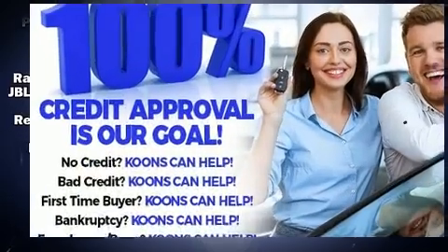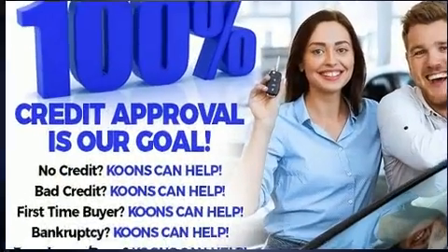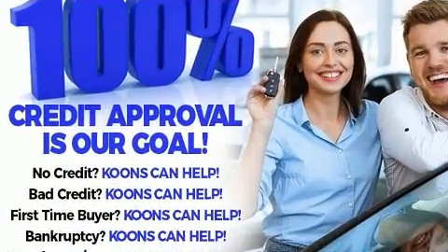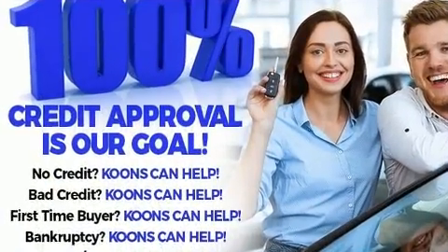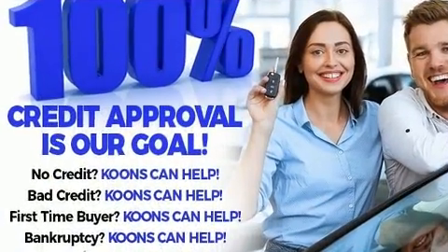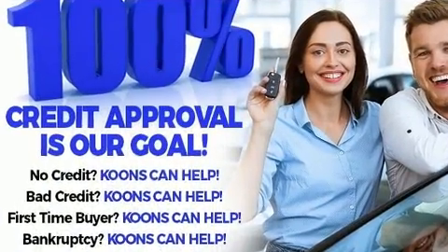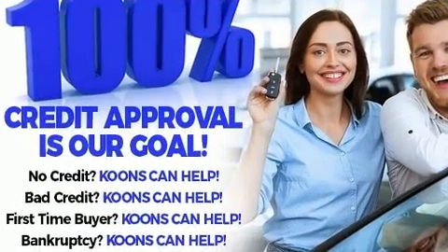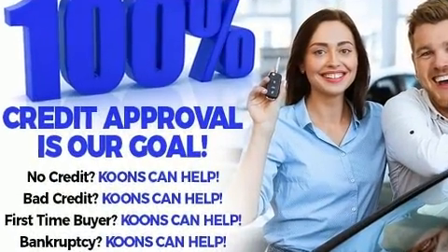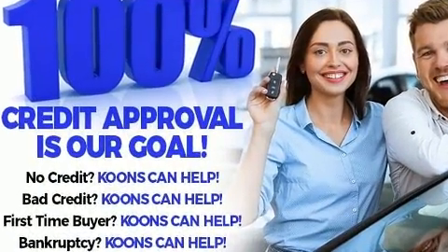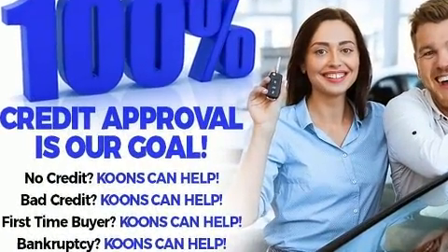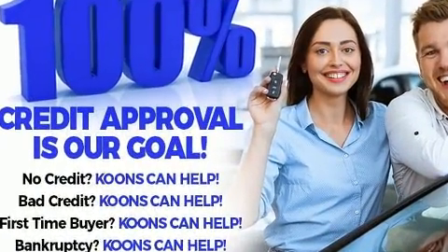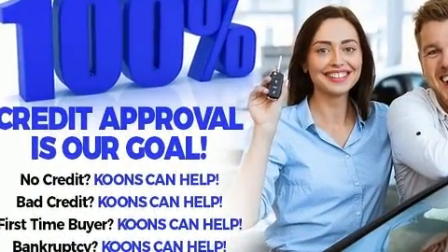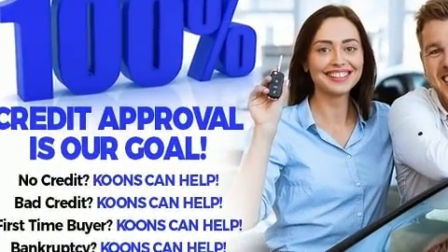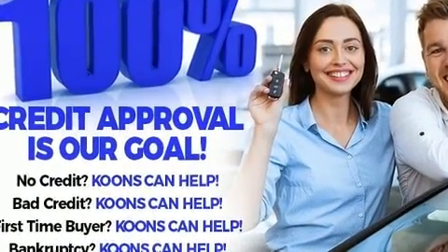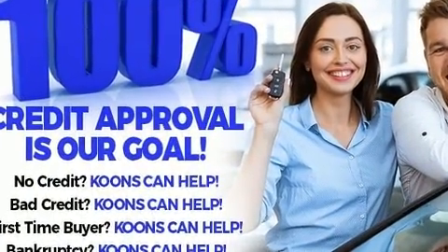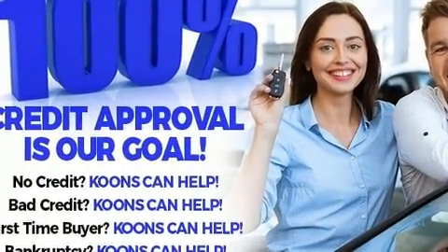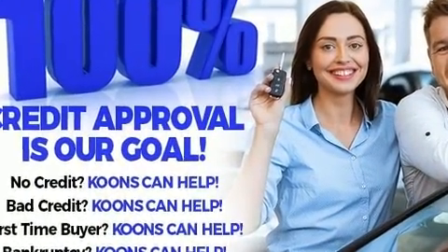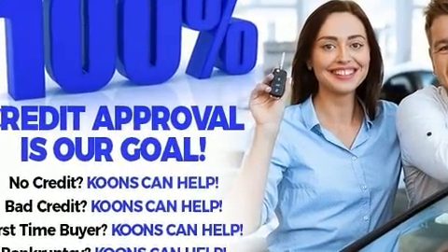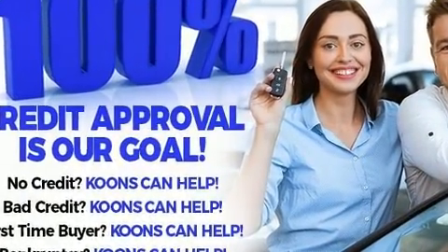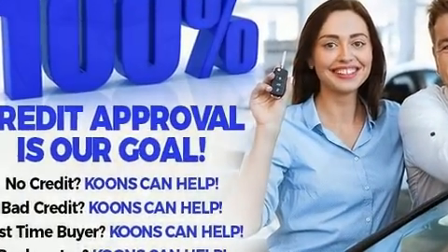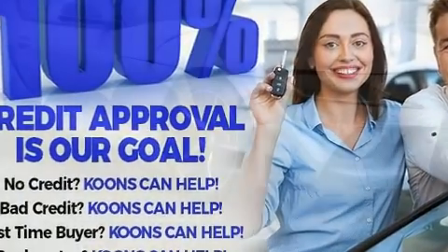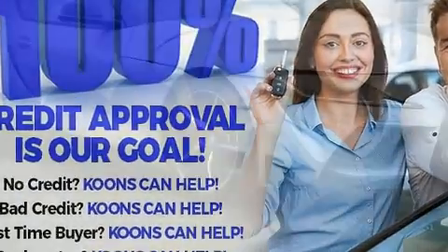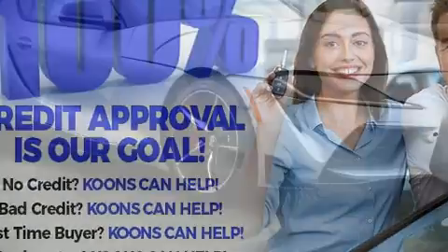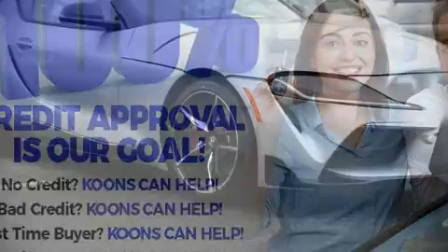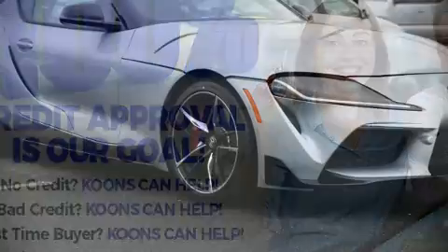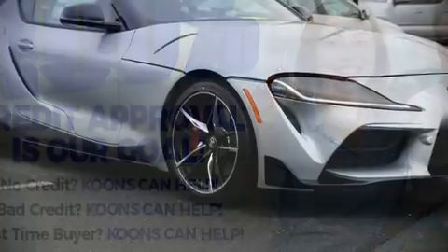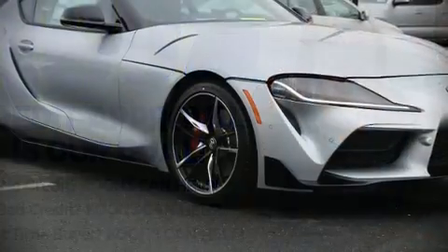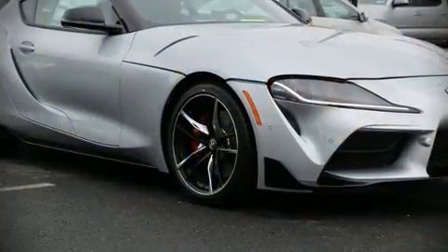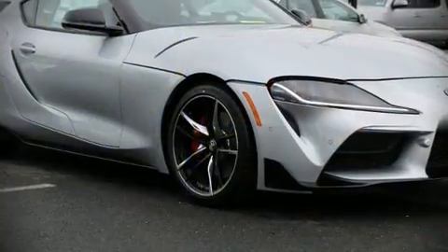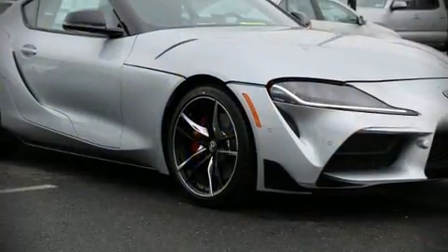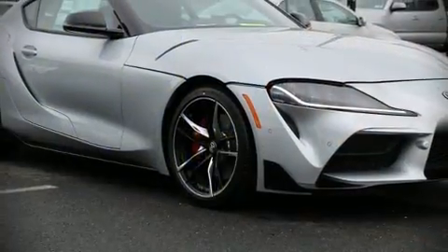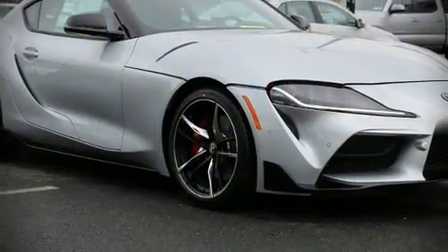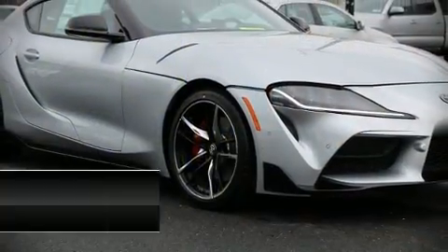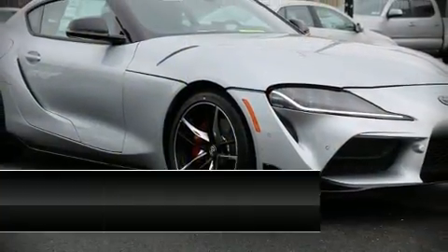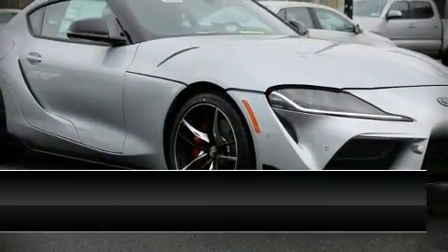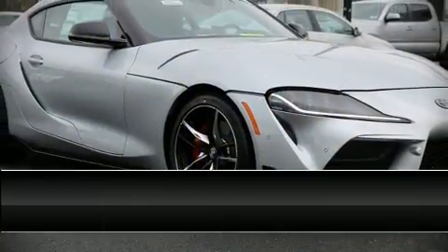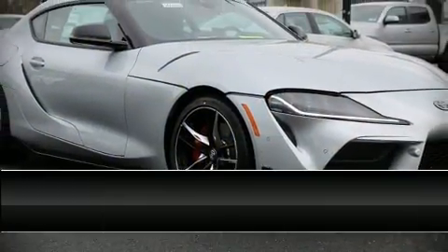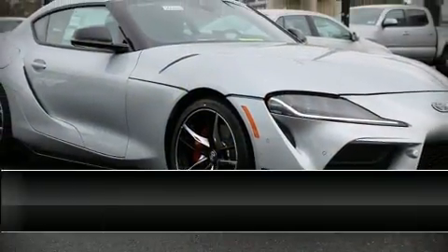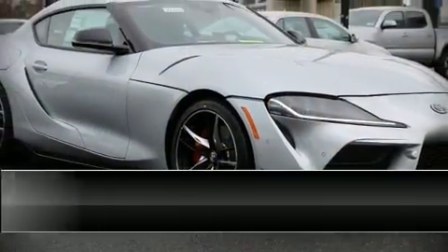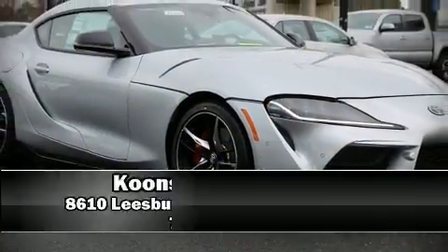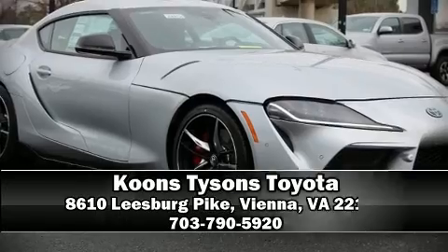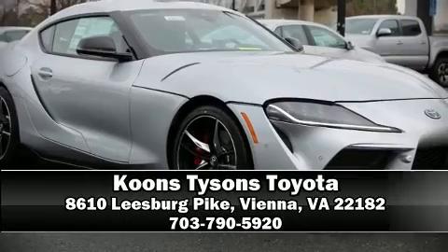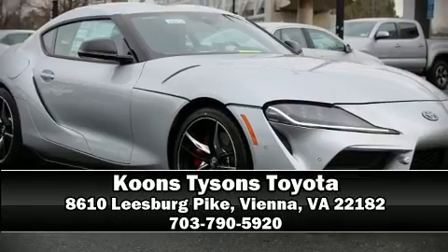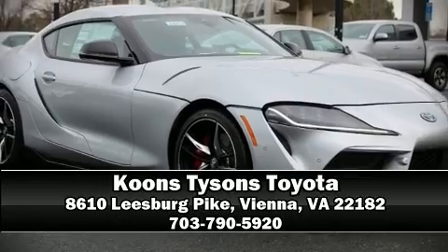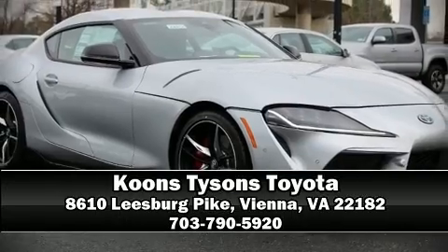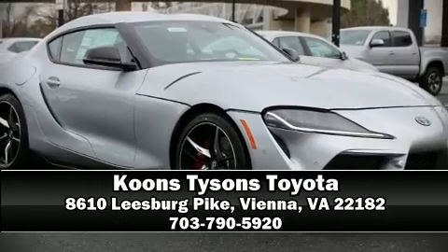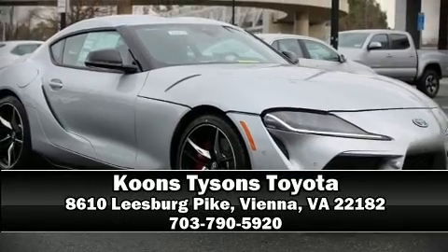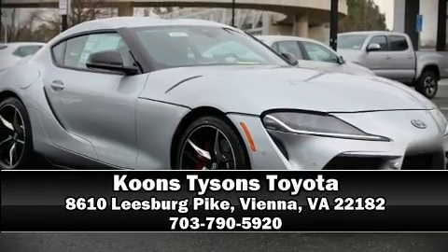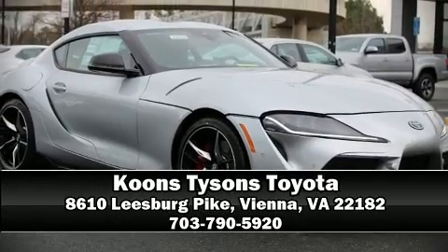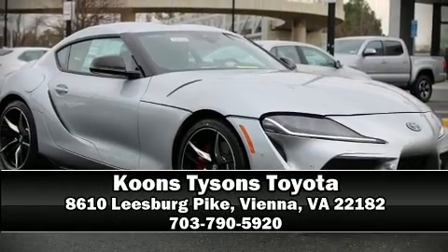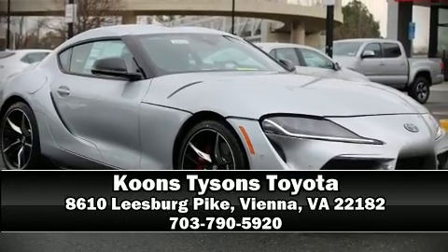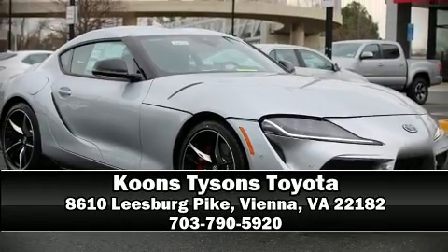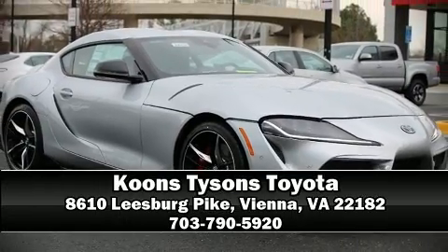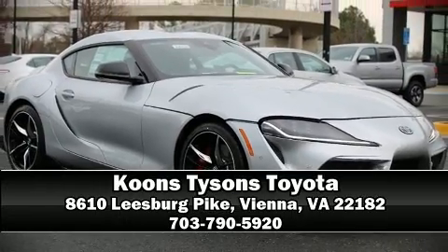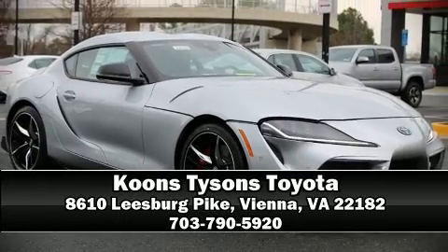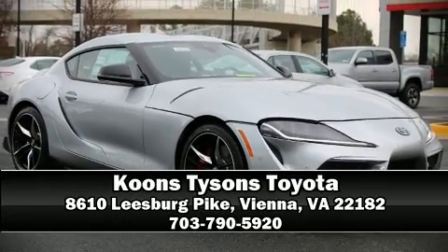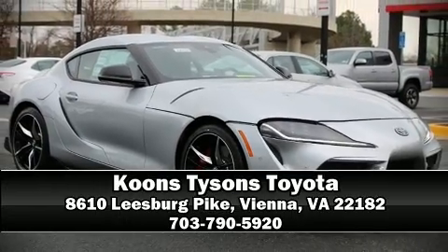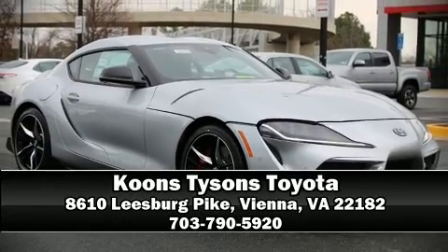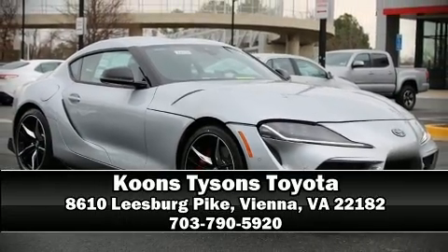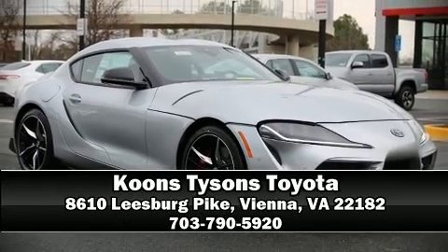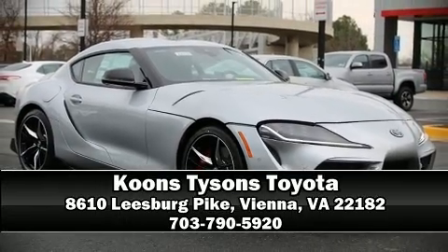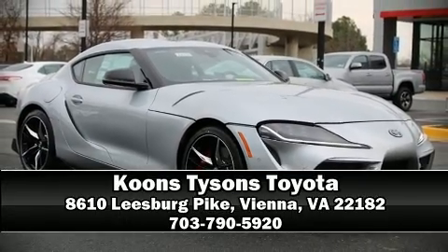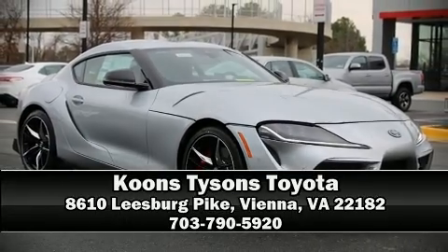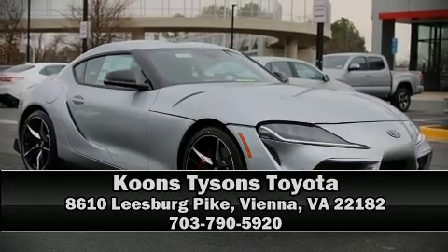Our sales staff will help you find the vehicle that you've been searching for. Call today to schedule a test drive.